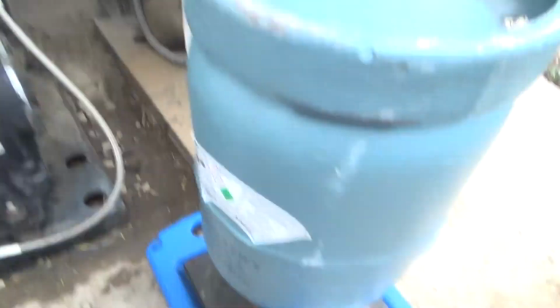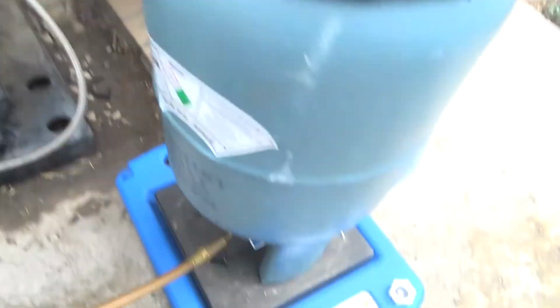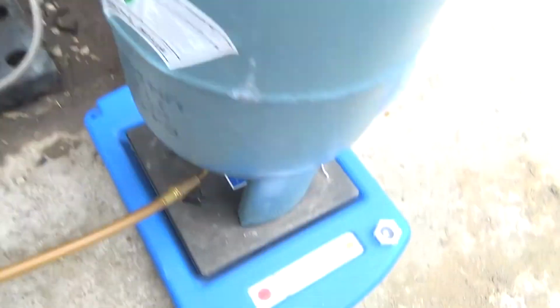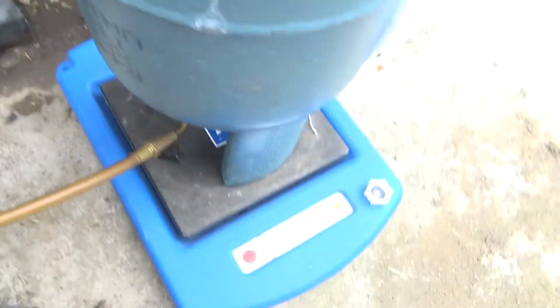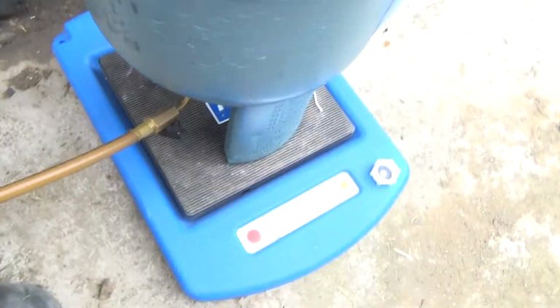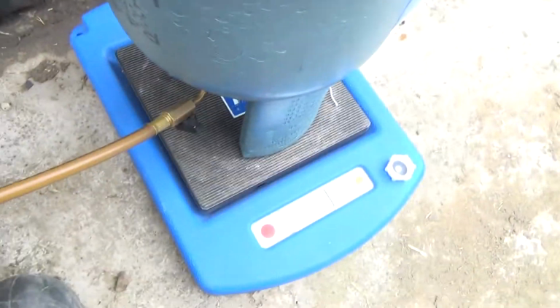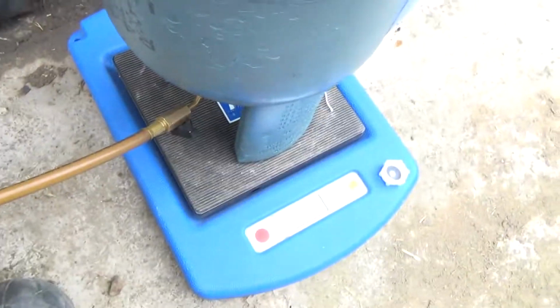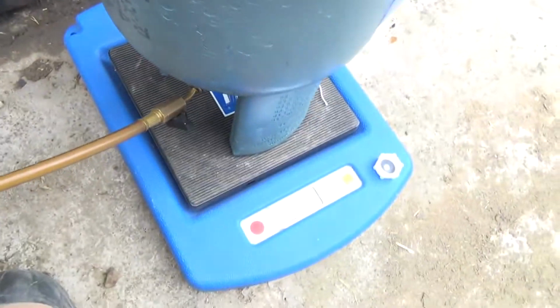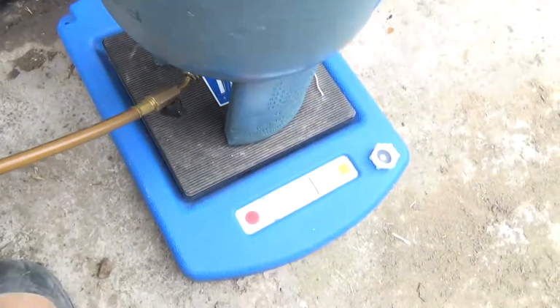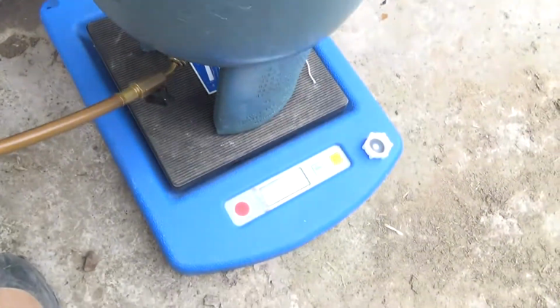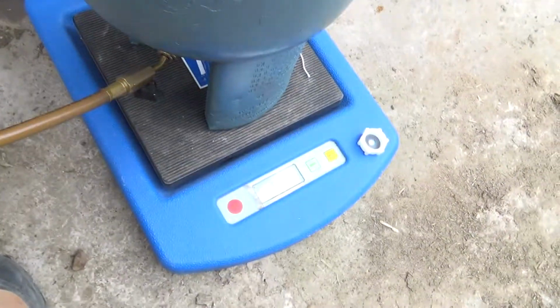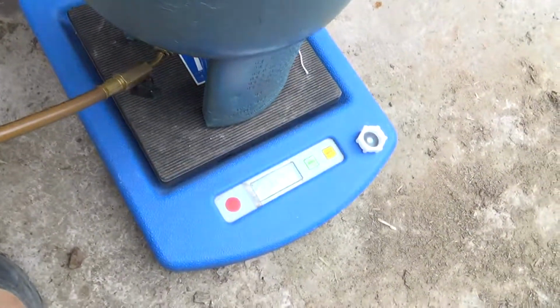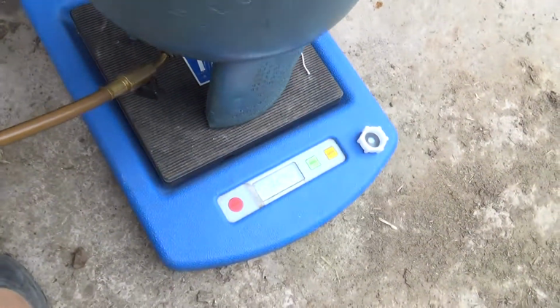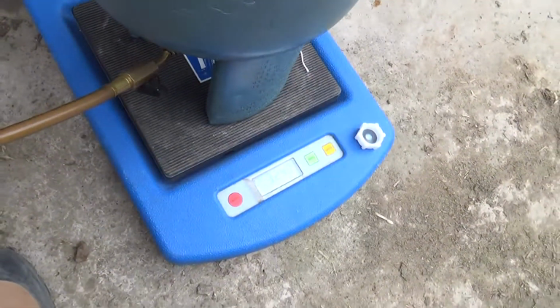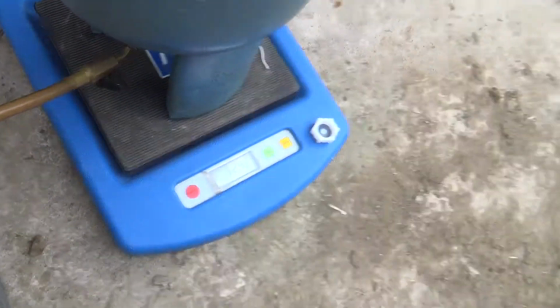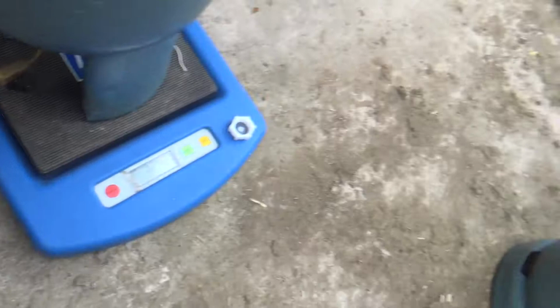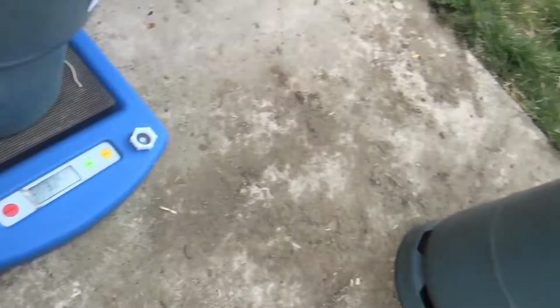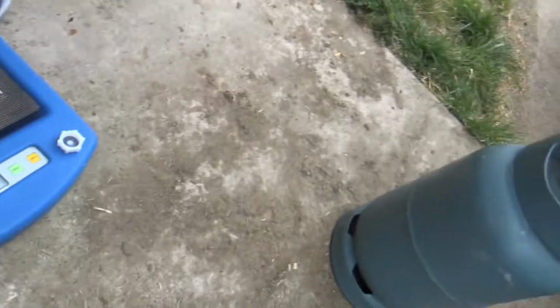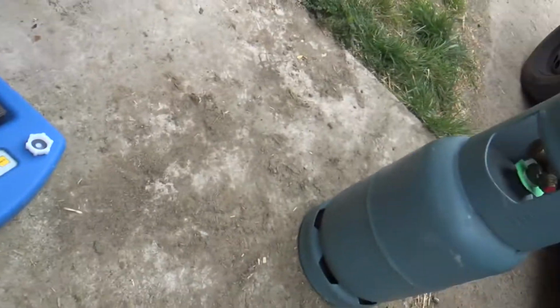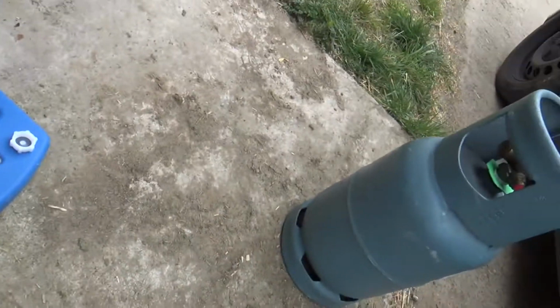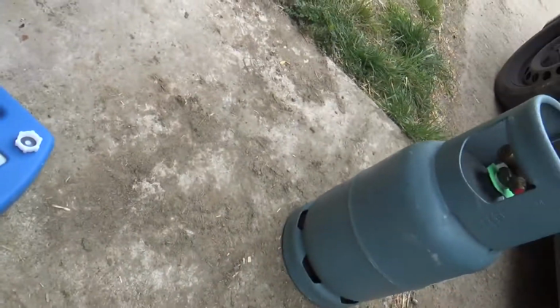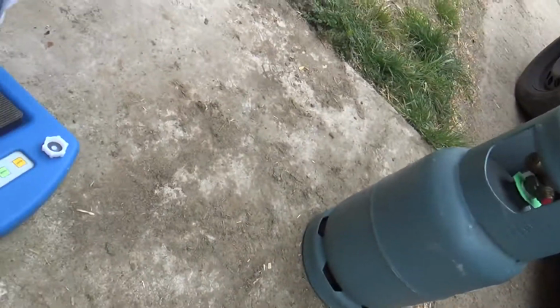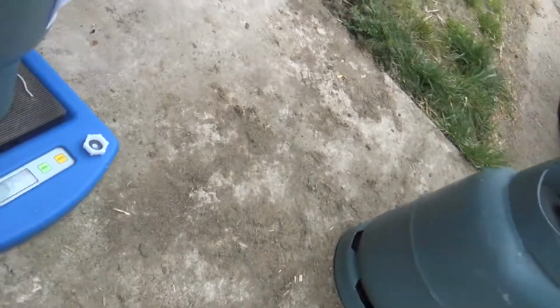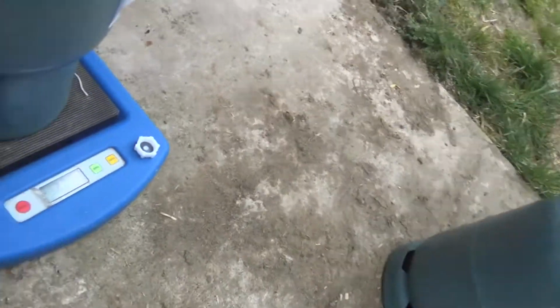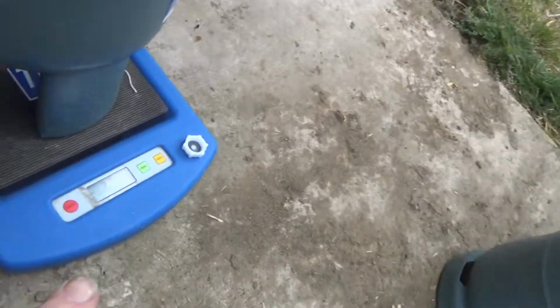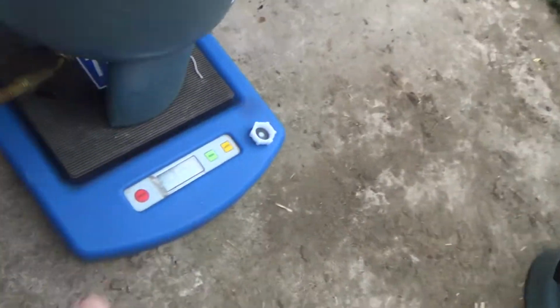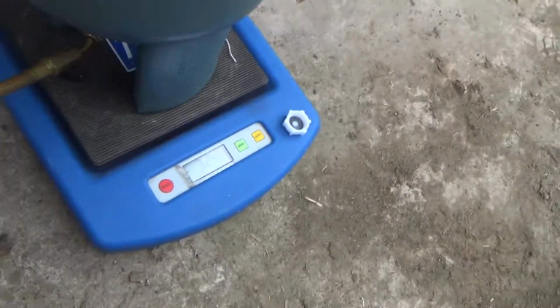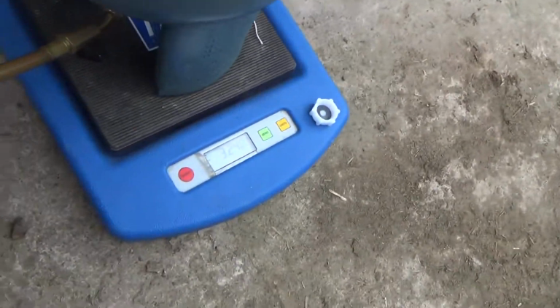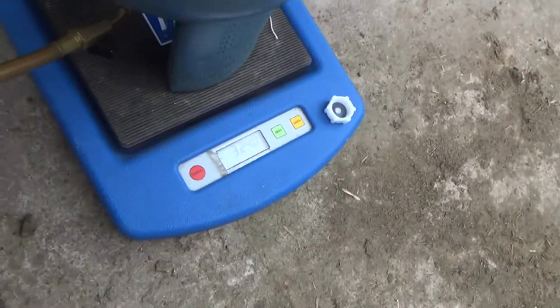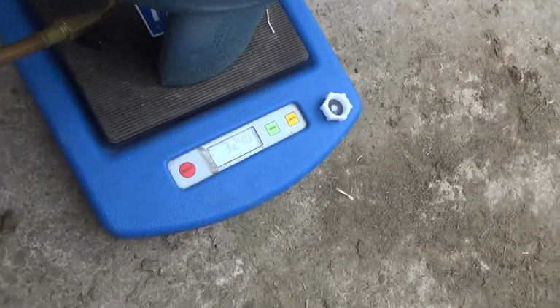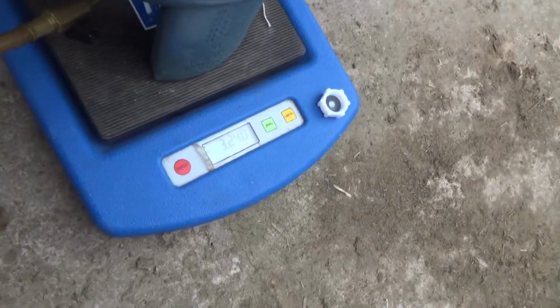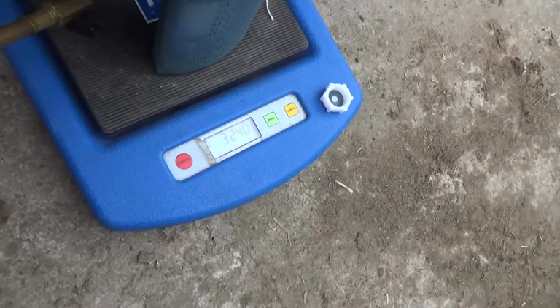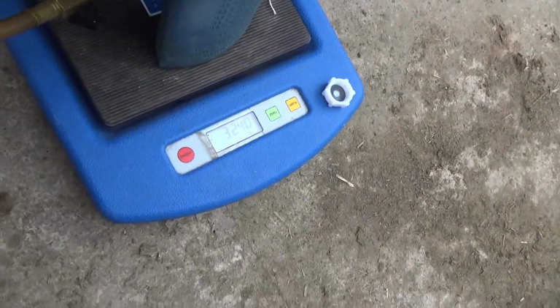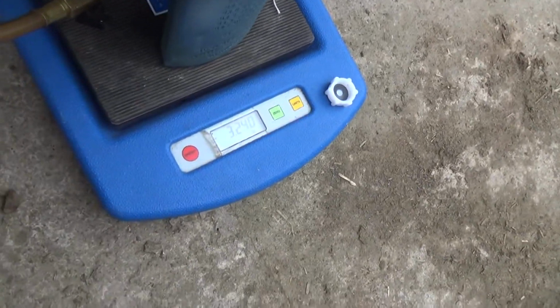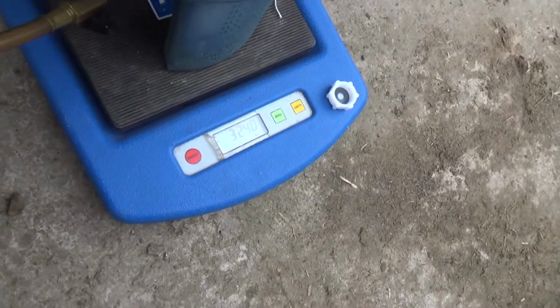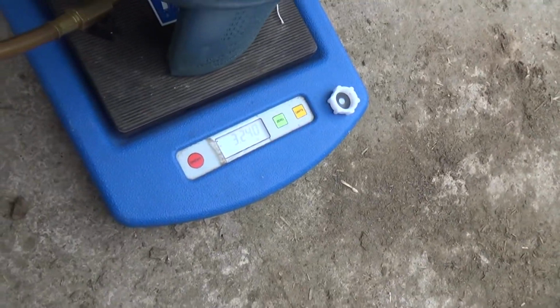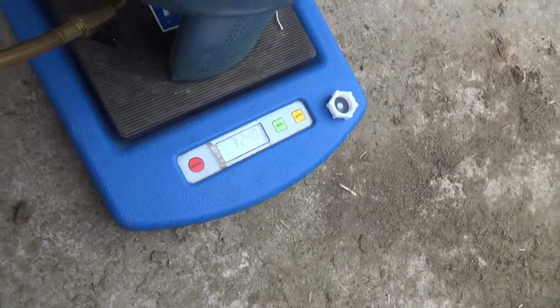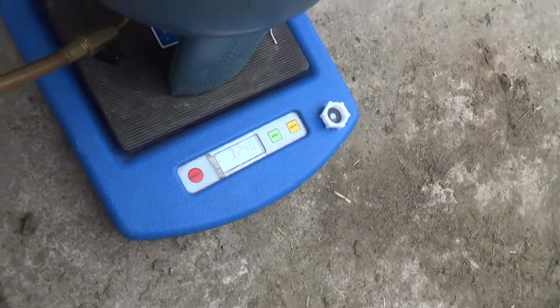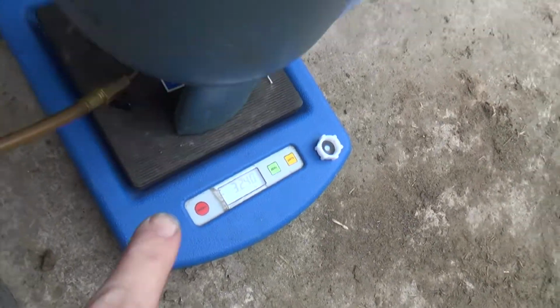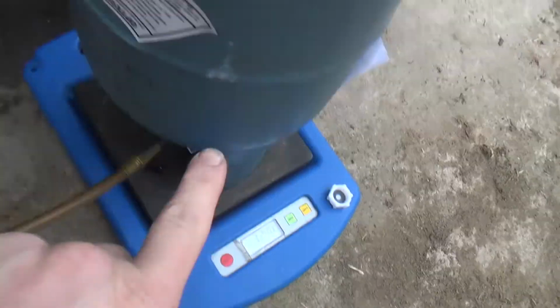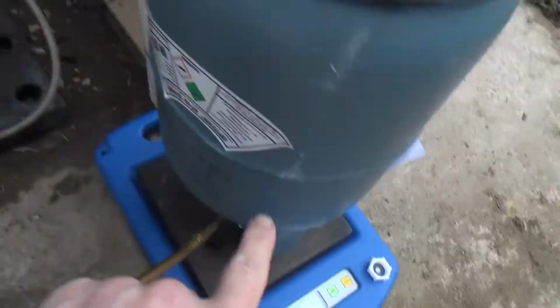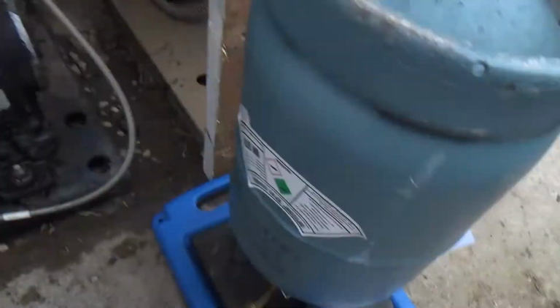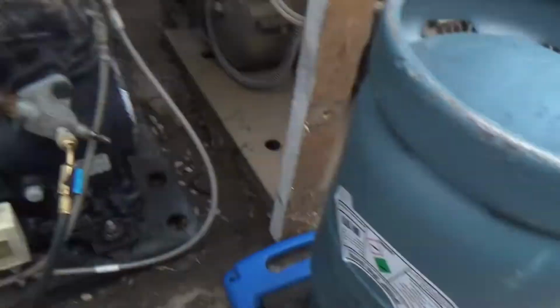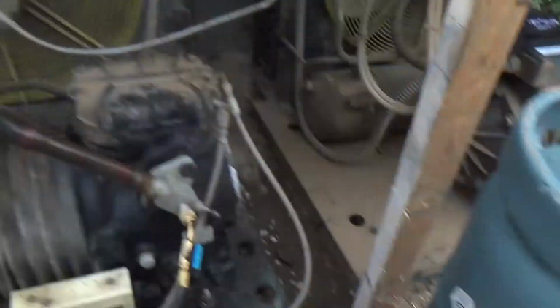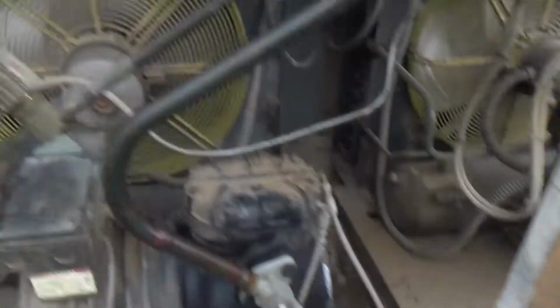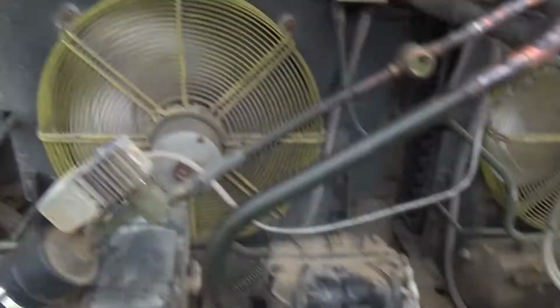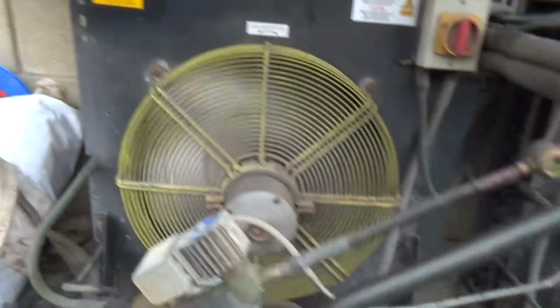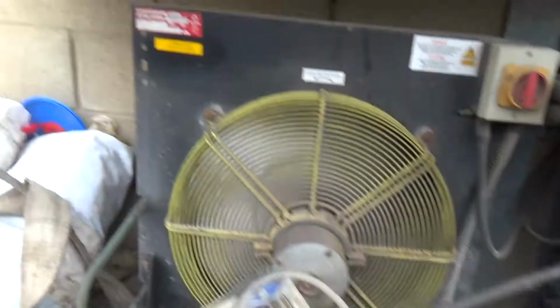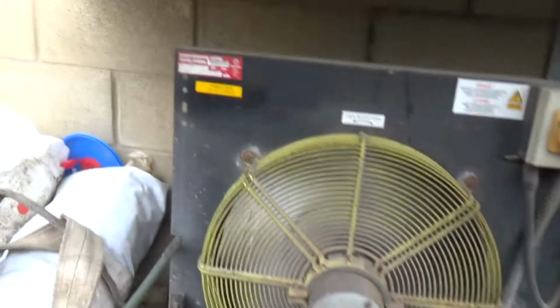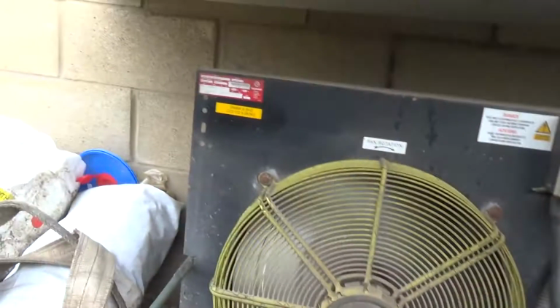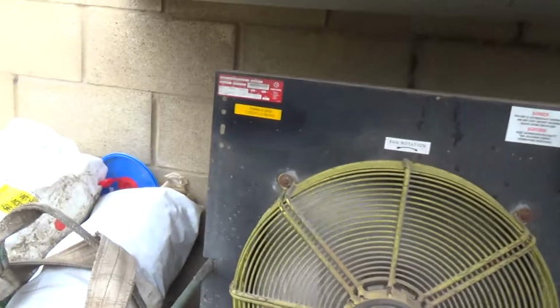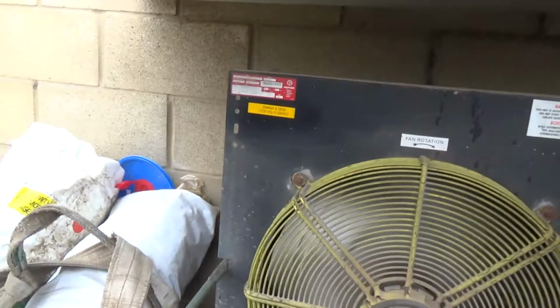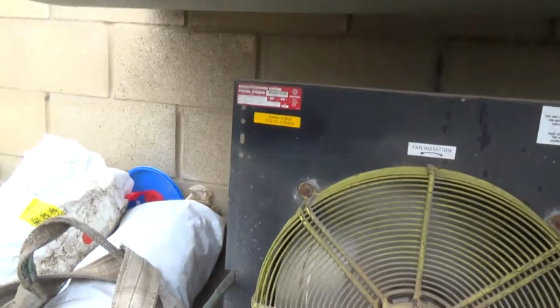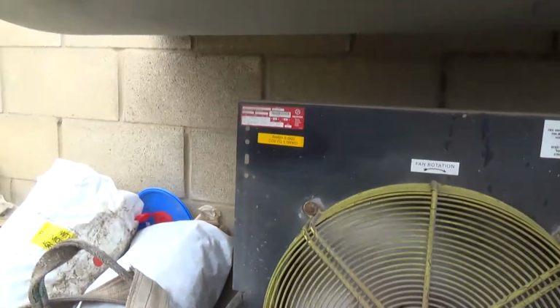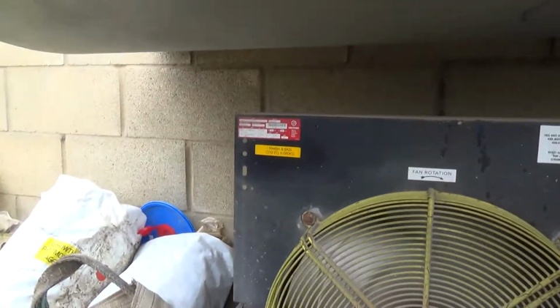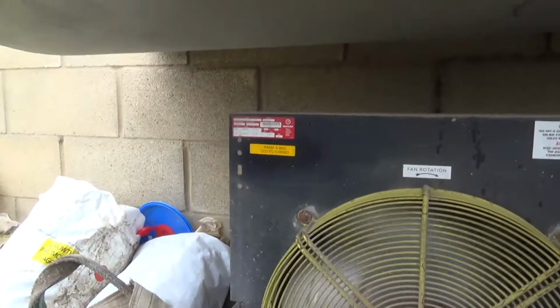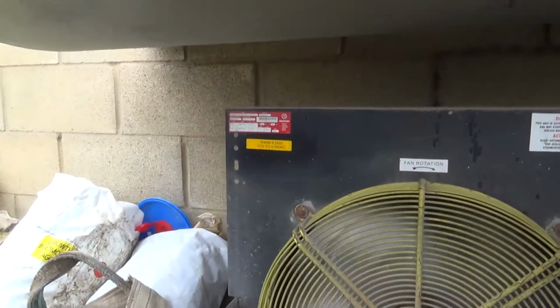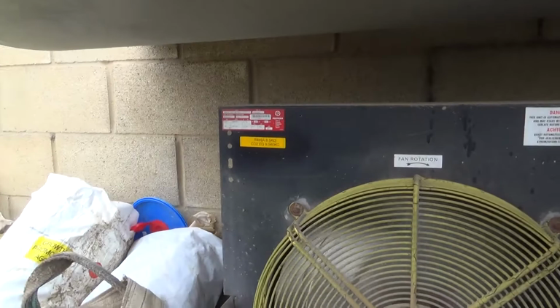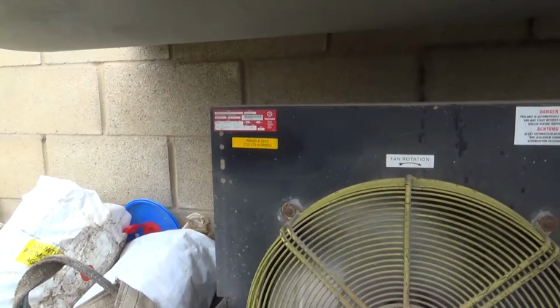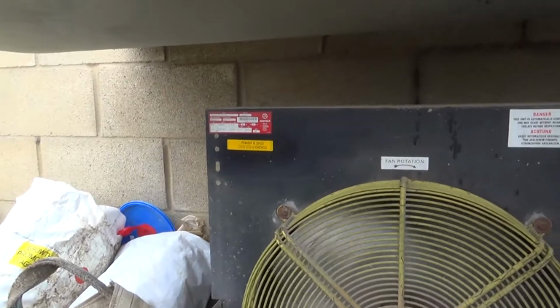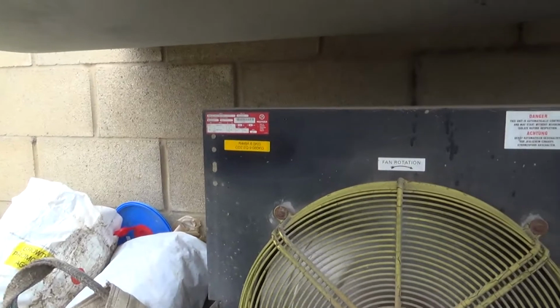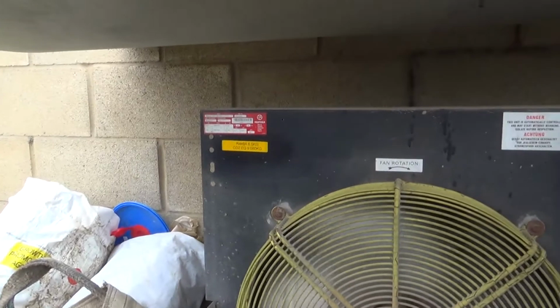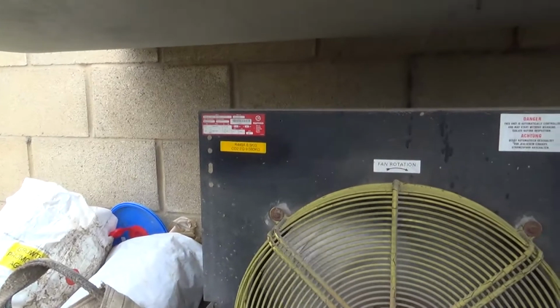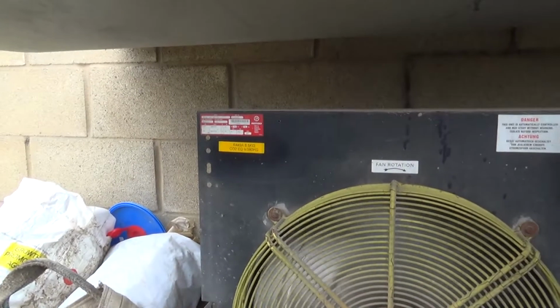We've got 3.25kg out of that bottle, and we've just put another 3.25kg in out of this one — so that's 2 bottles out of 6.5kg.